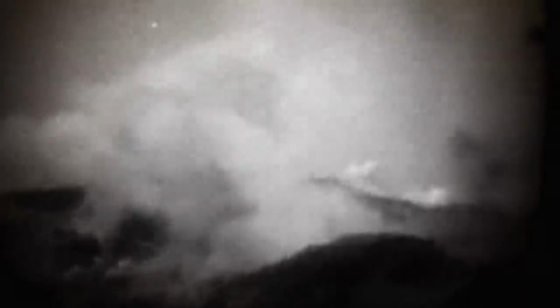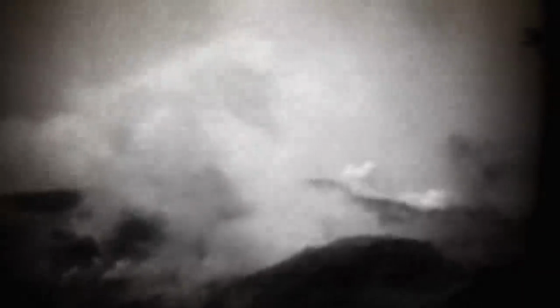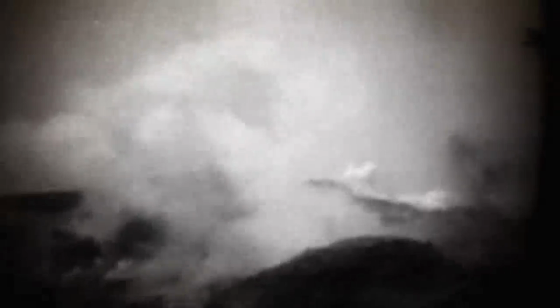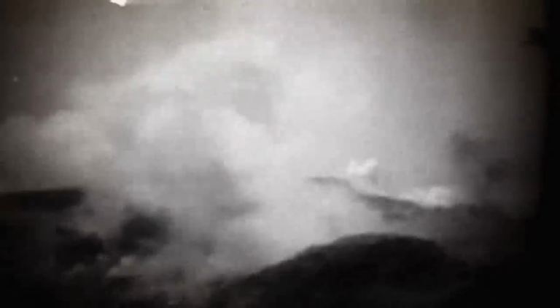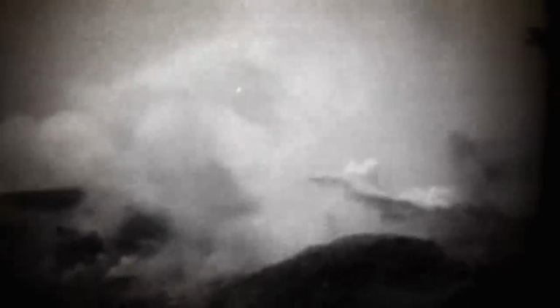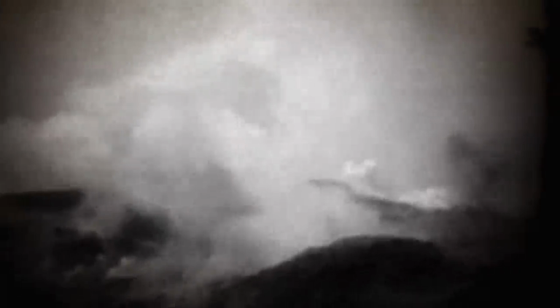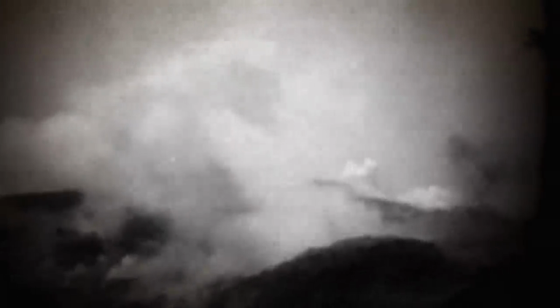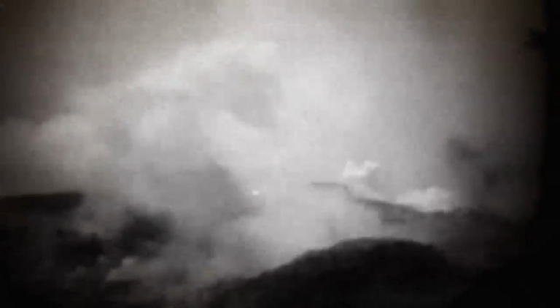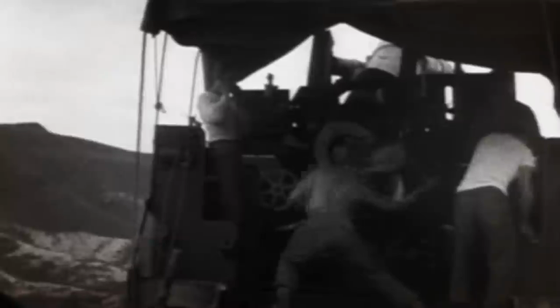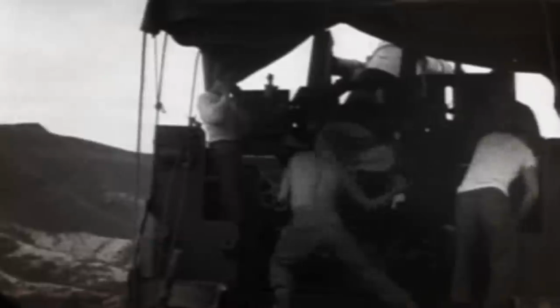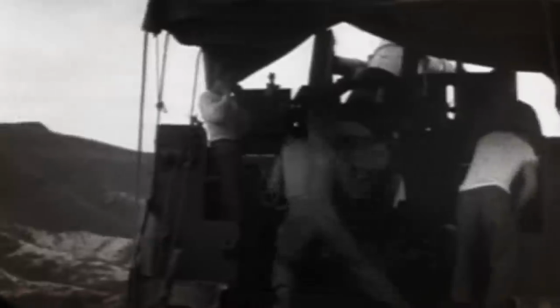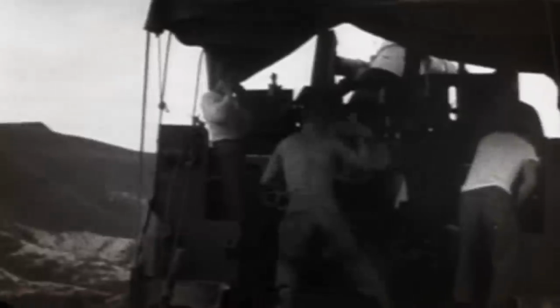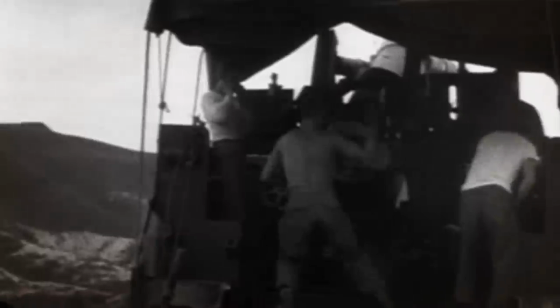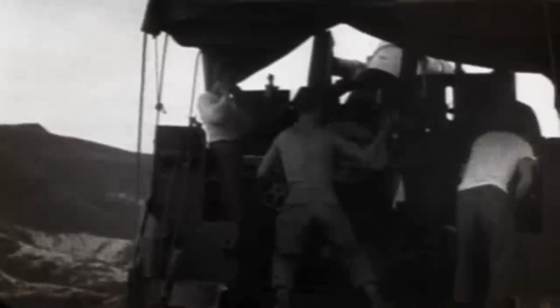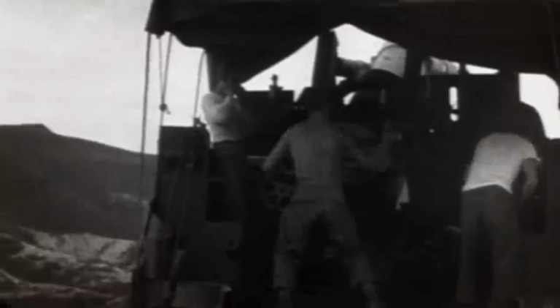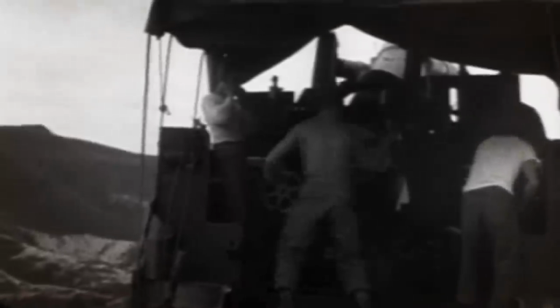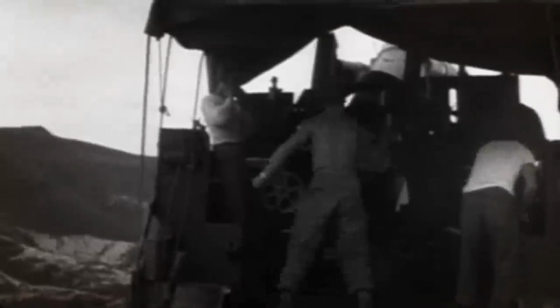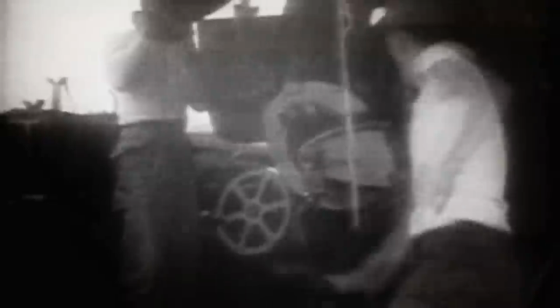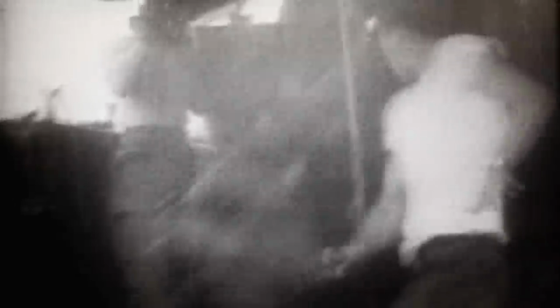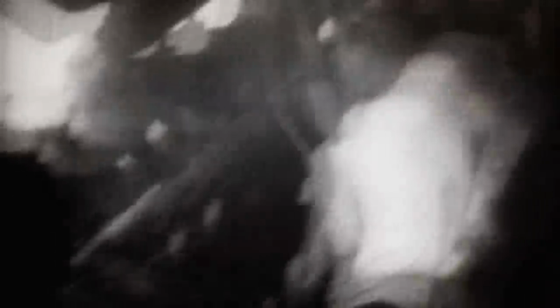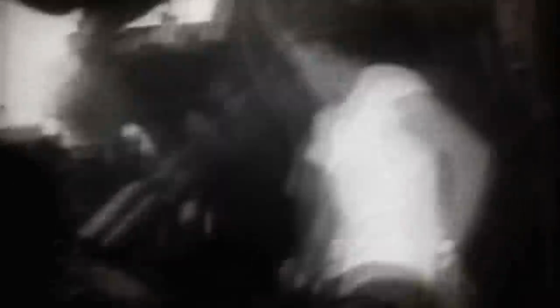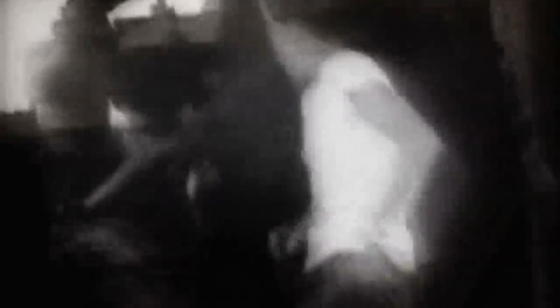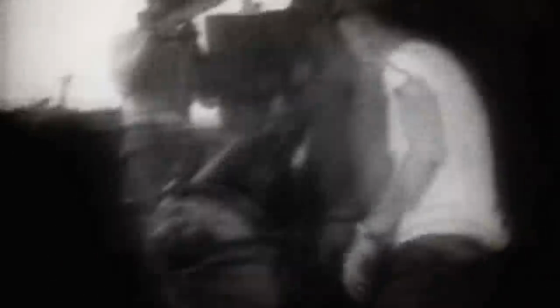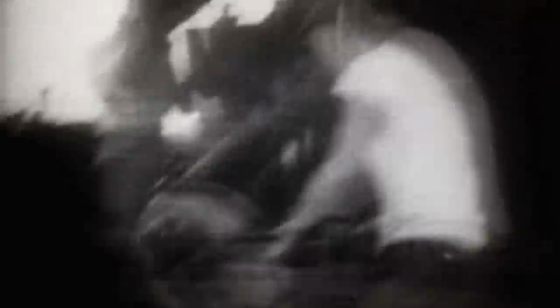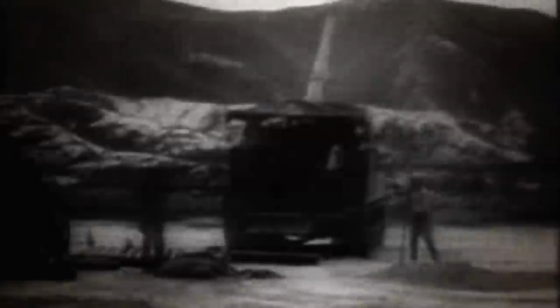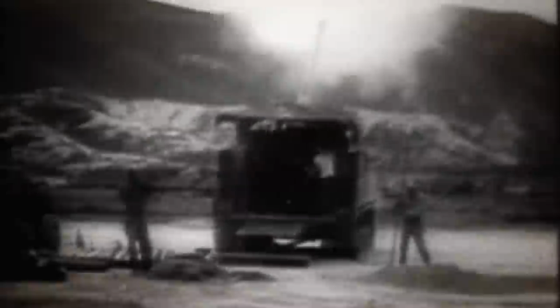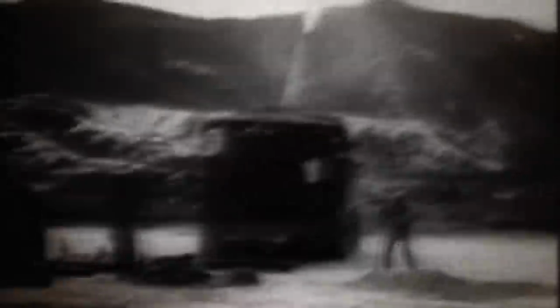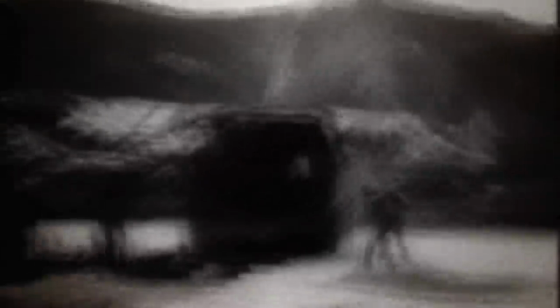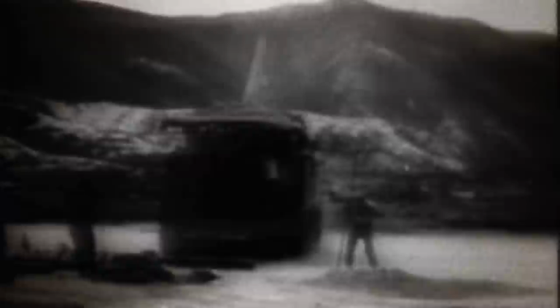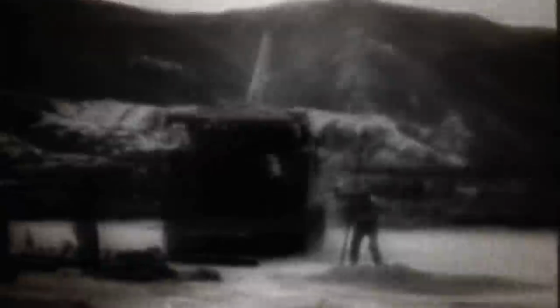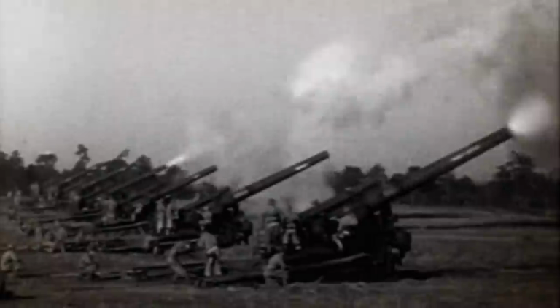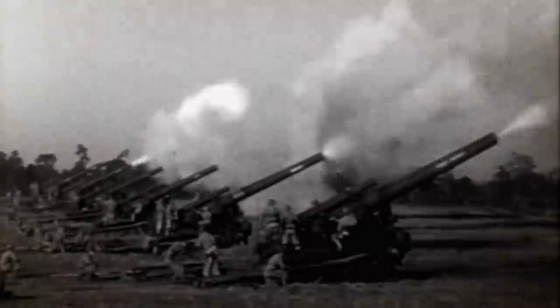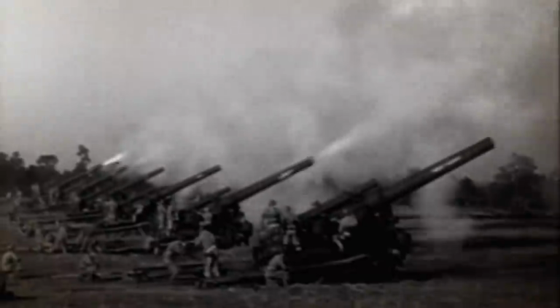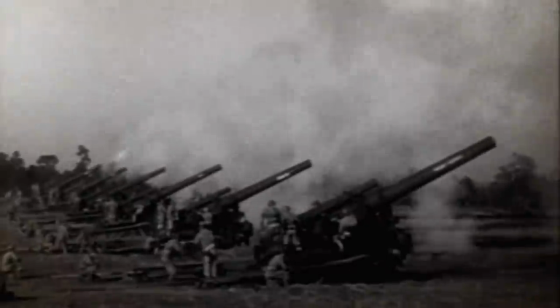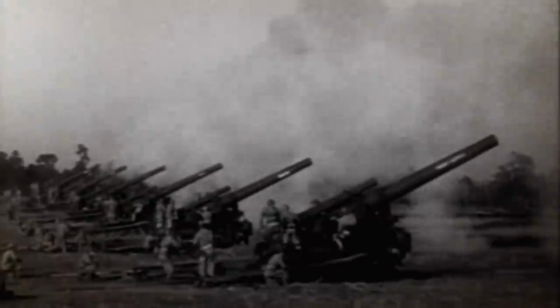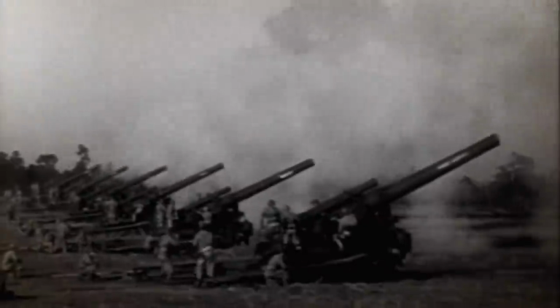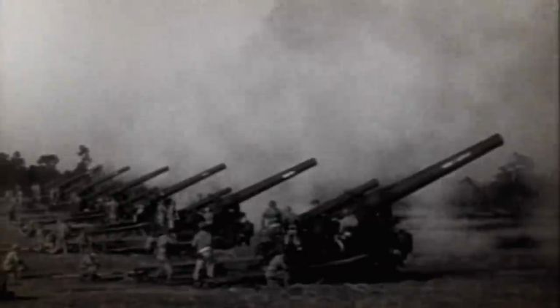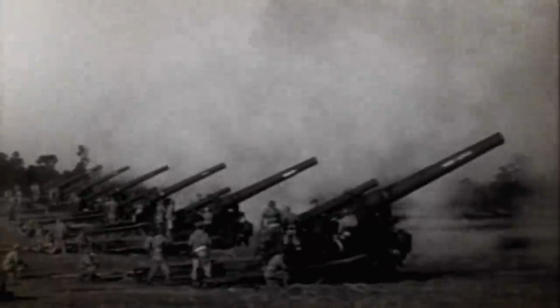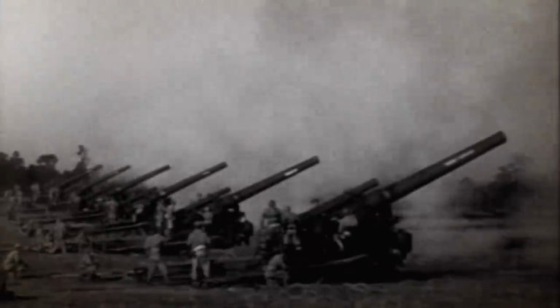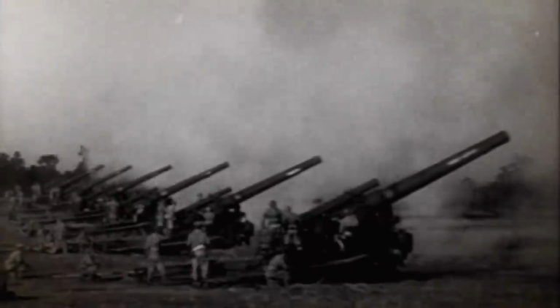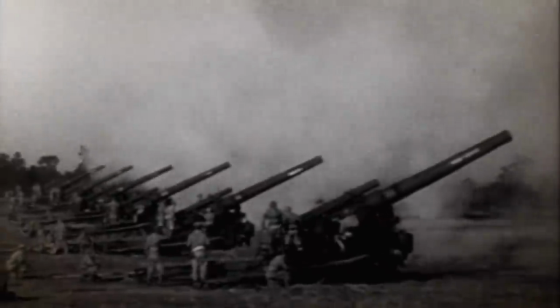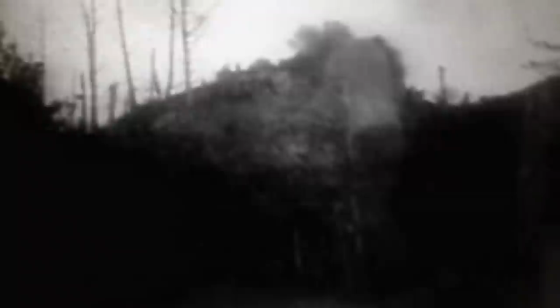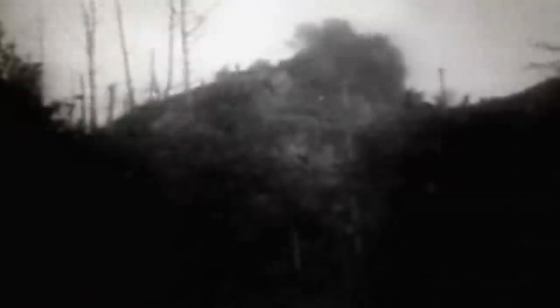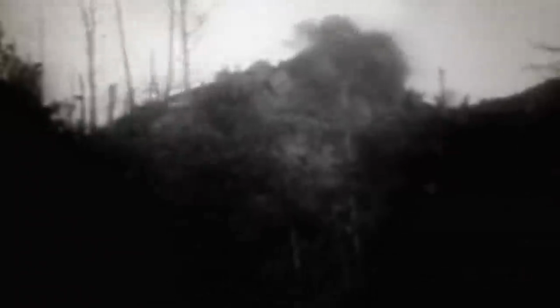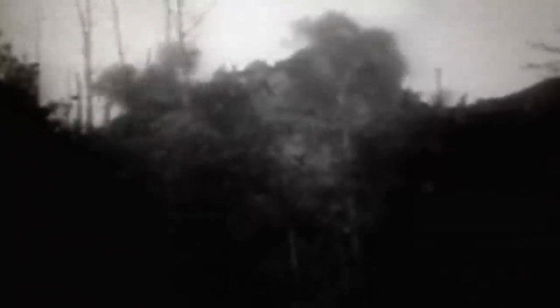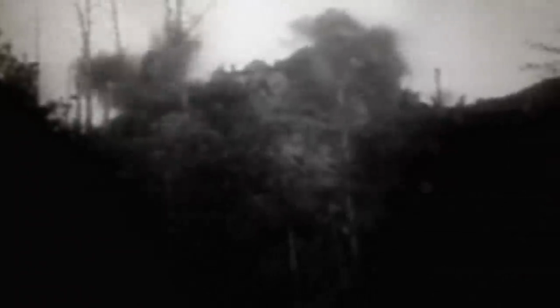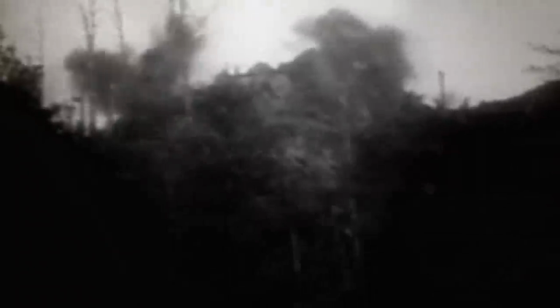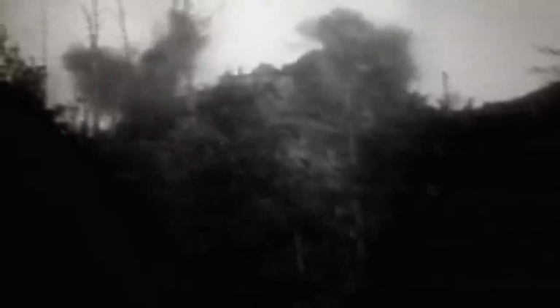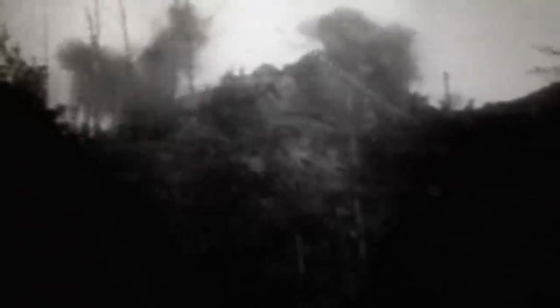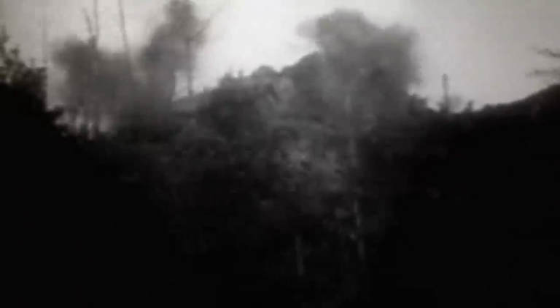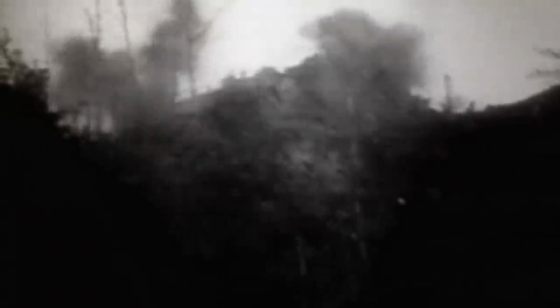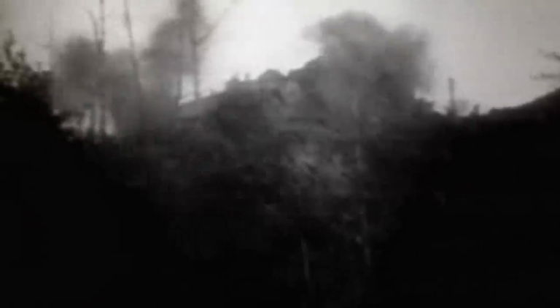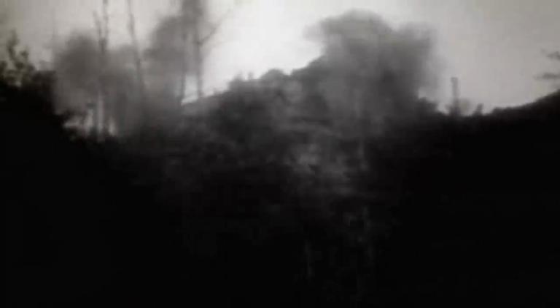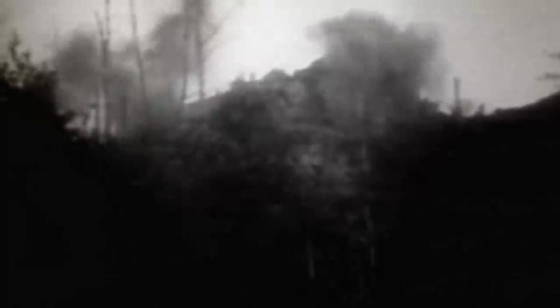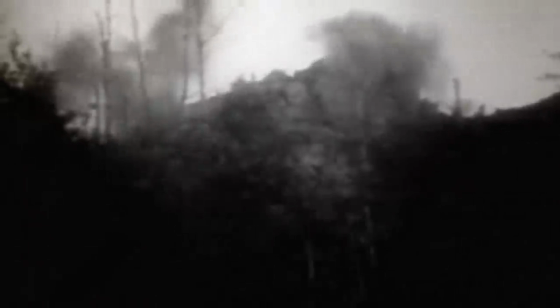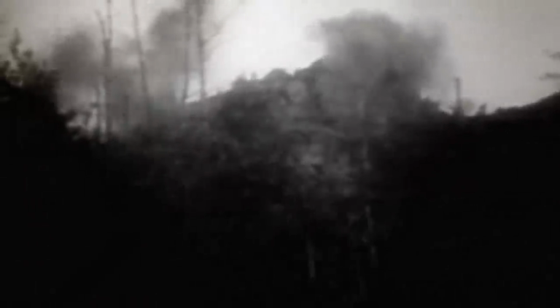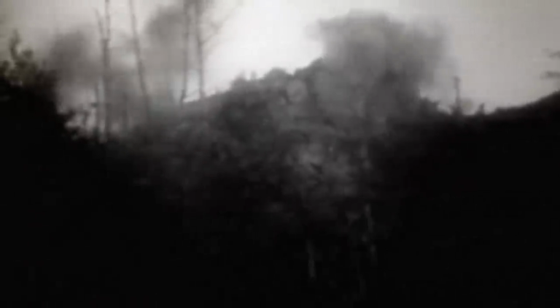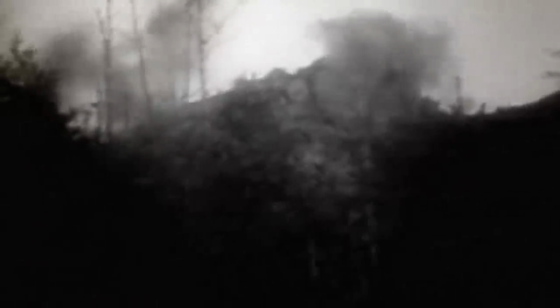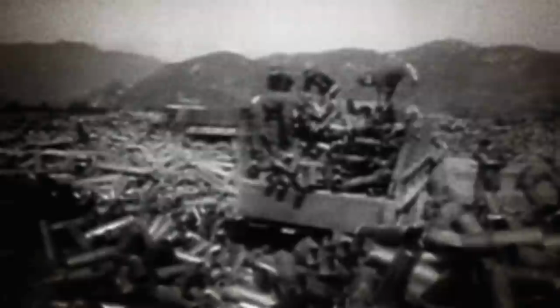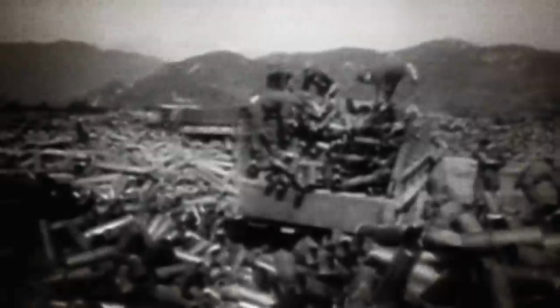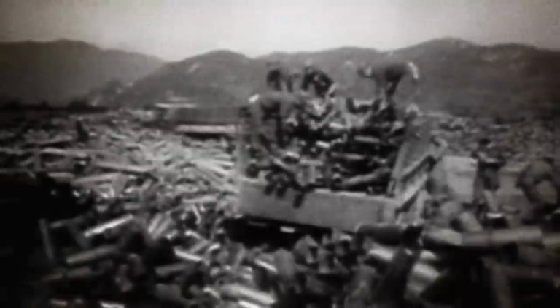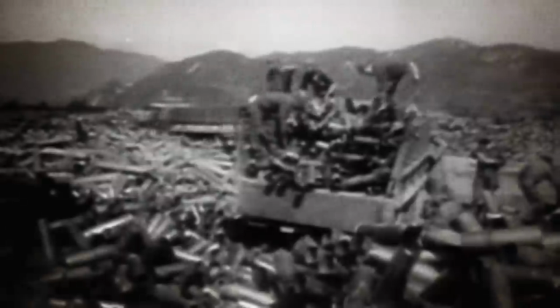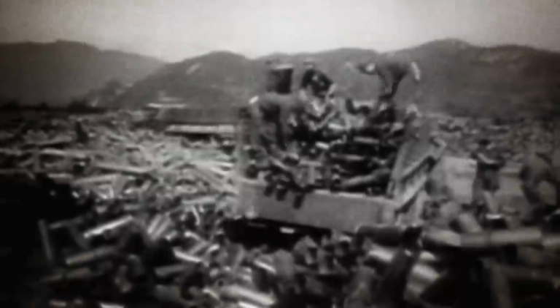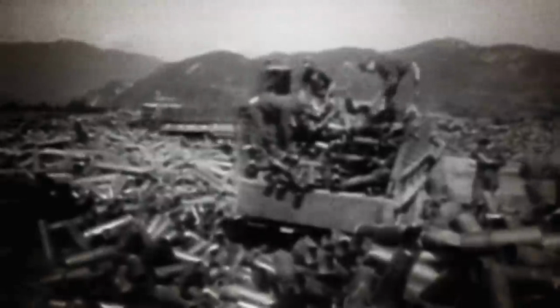A mere three months after the Black Dragon's arrival in Korea, 5,943 shells had been fired.